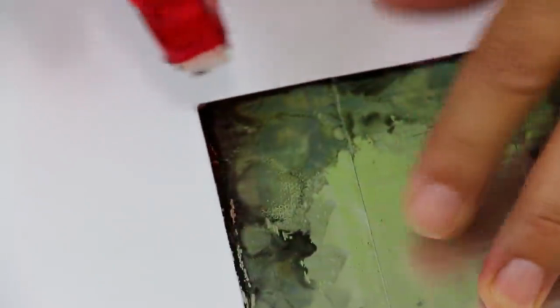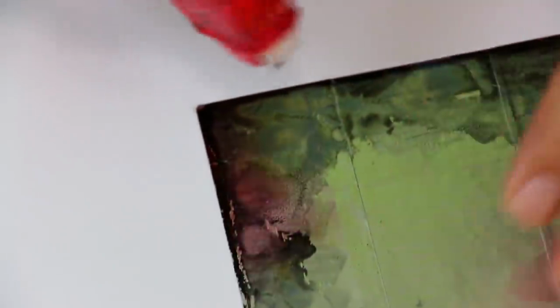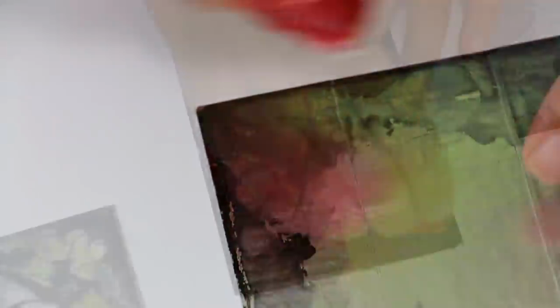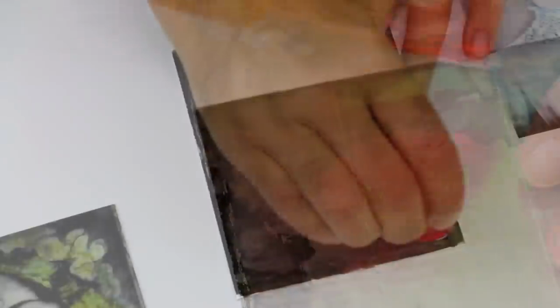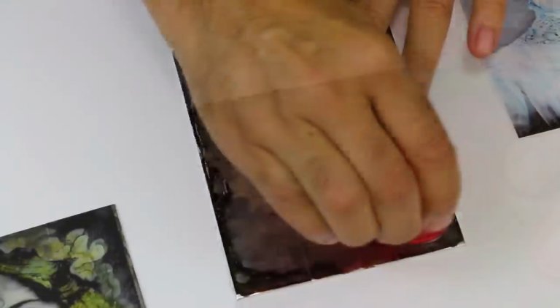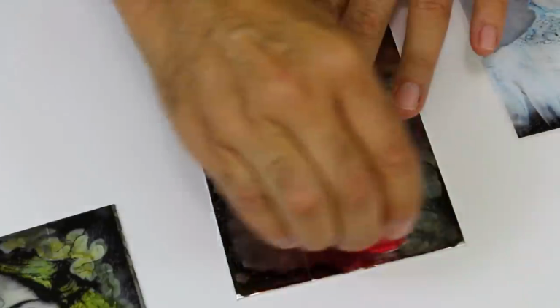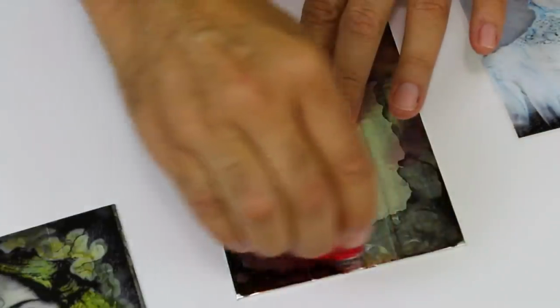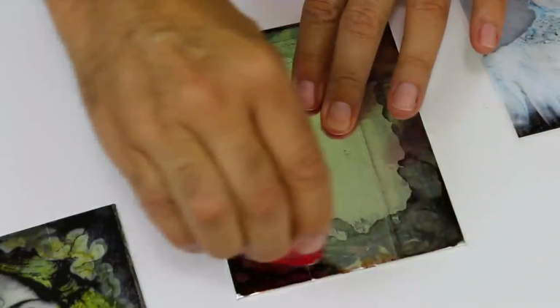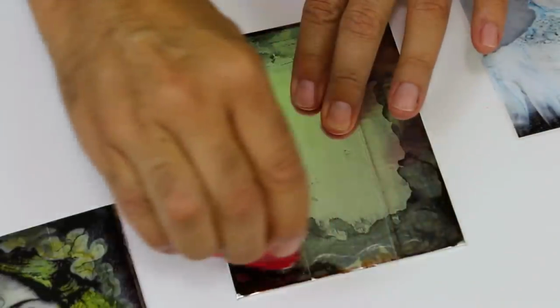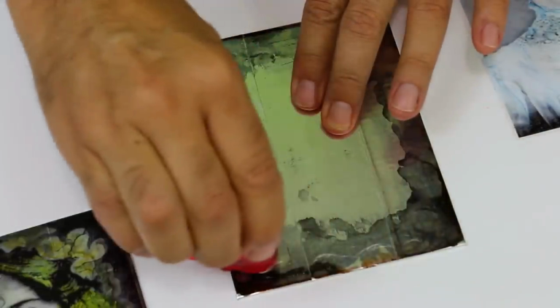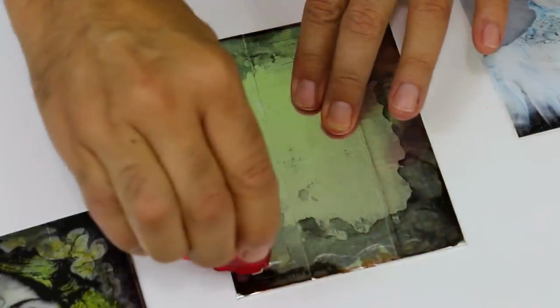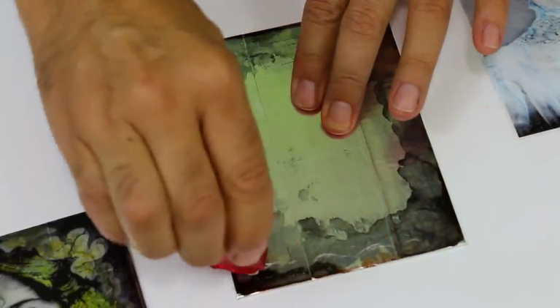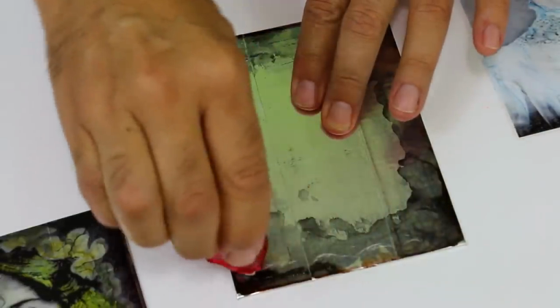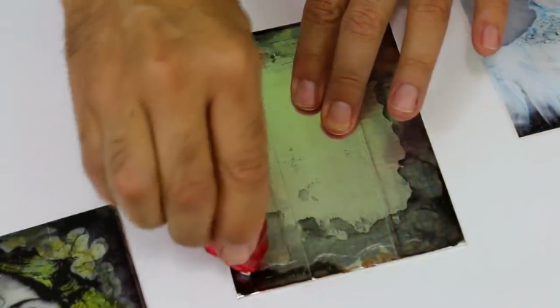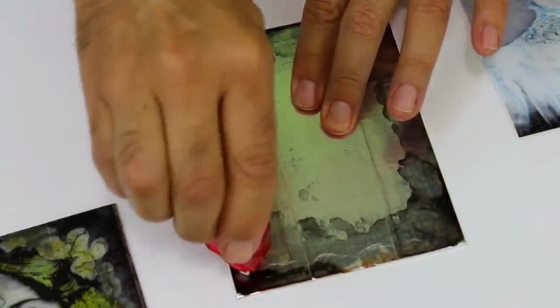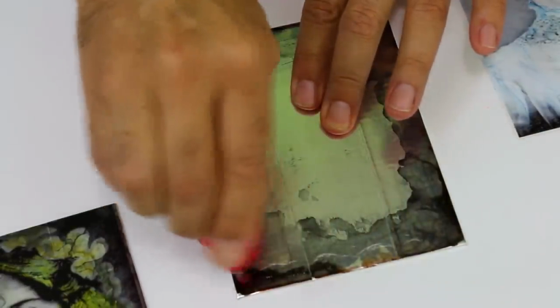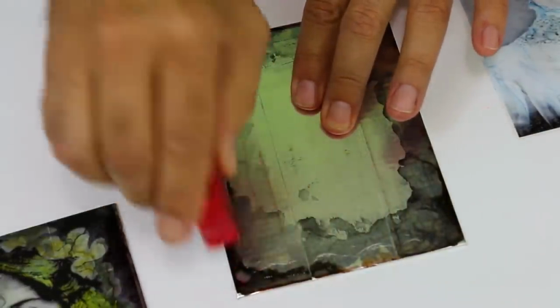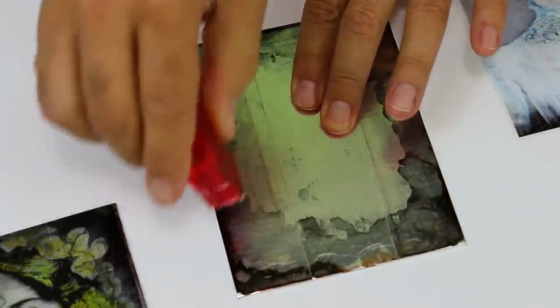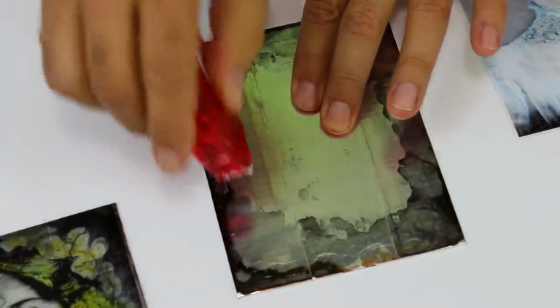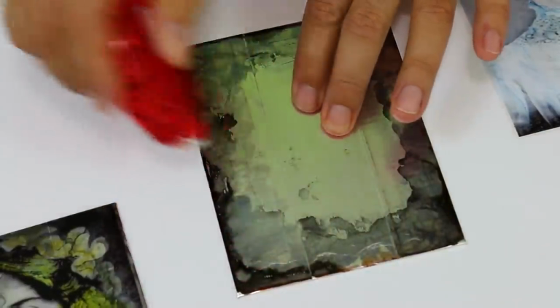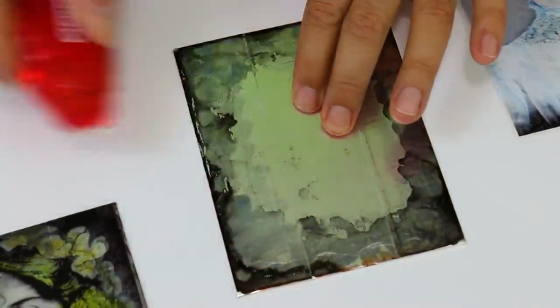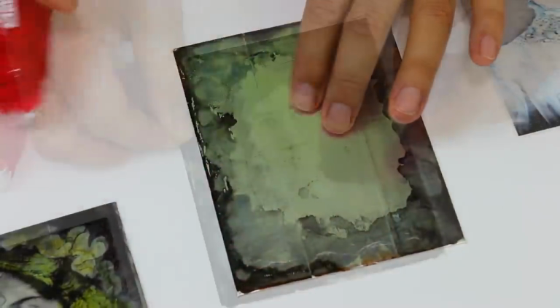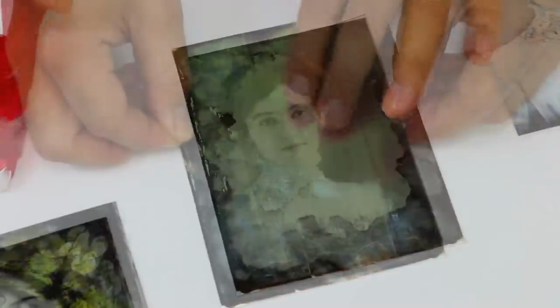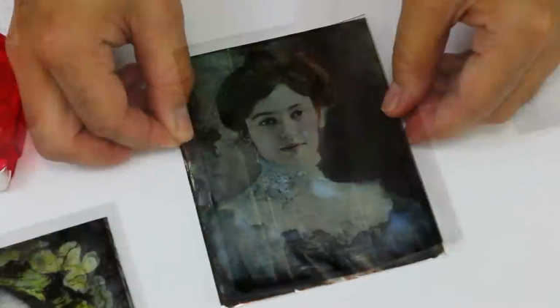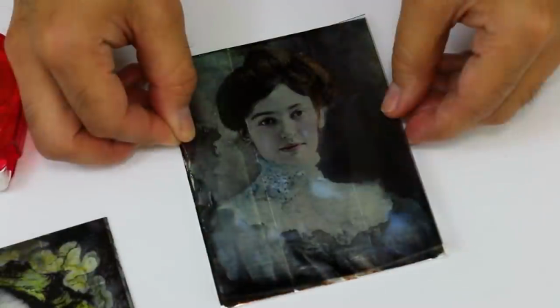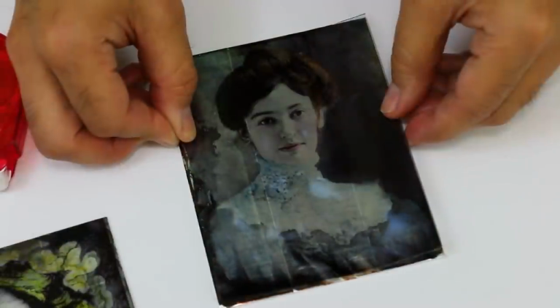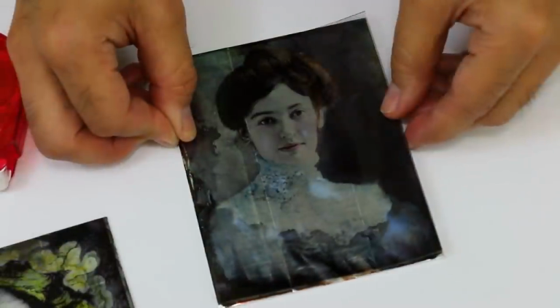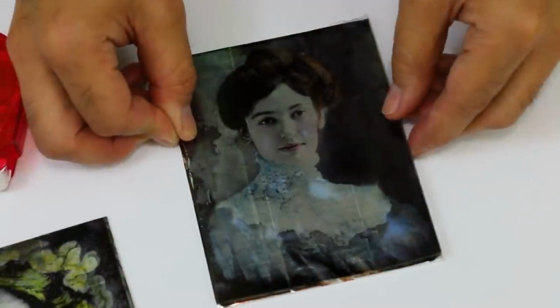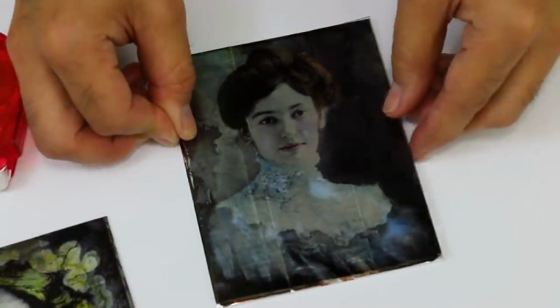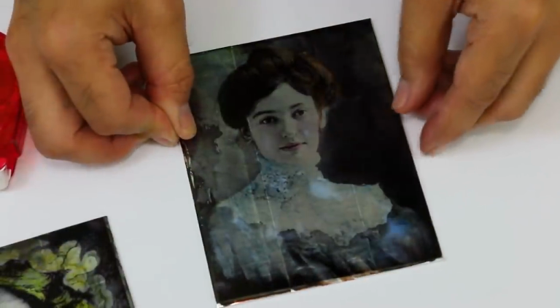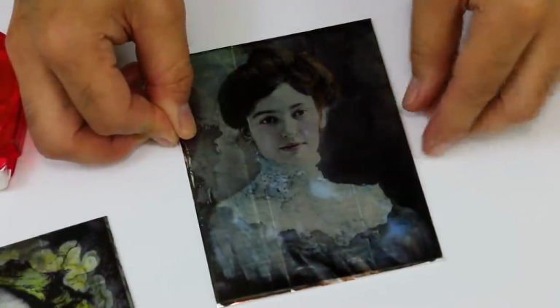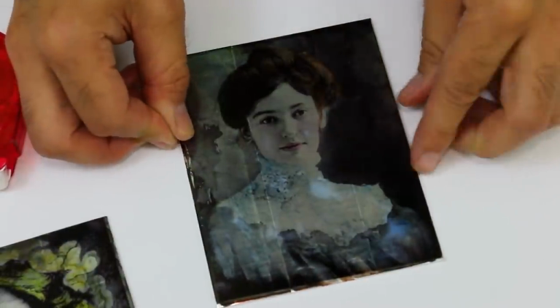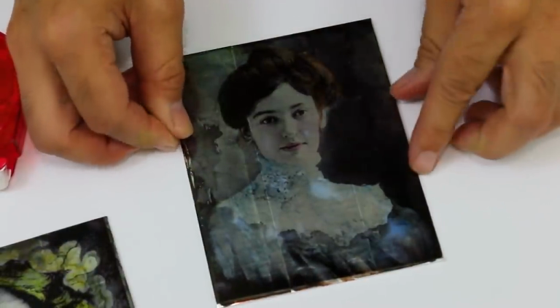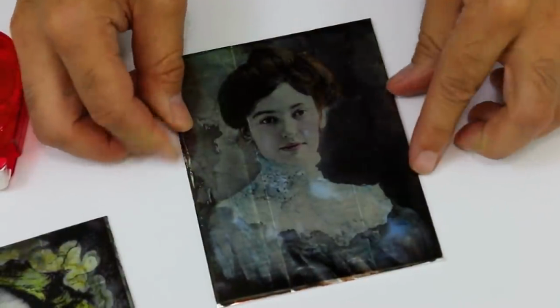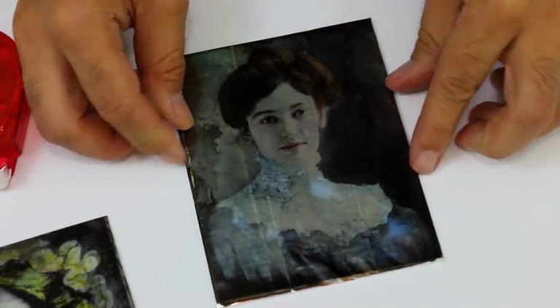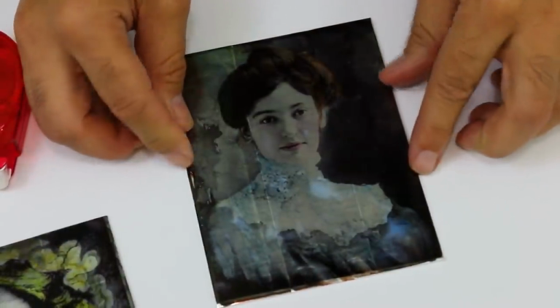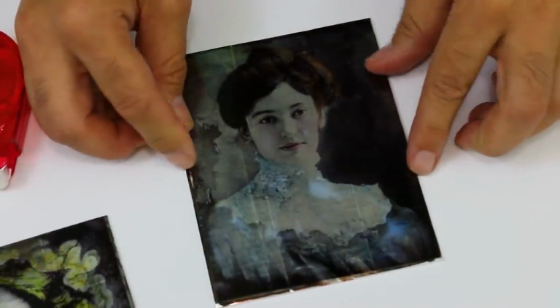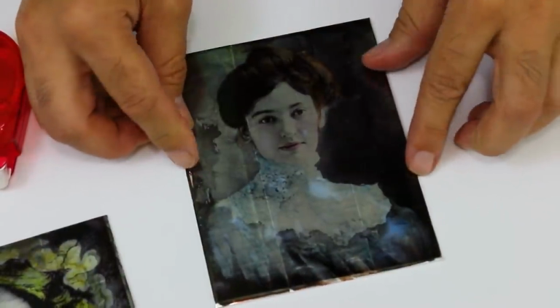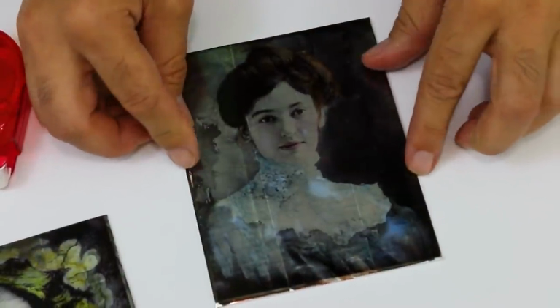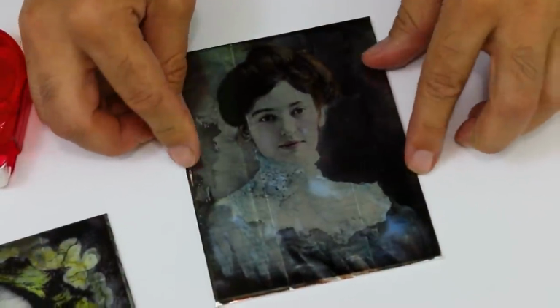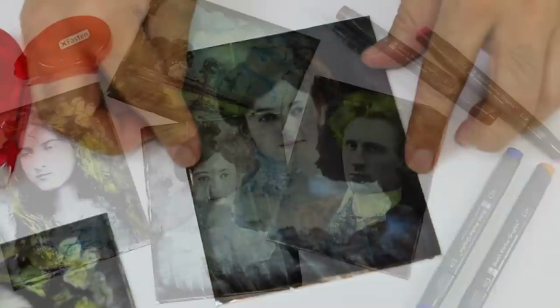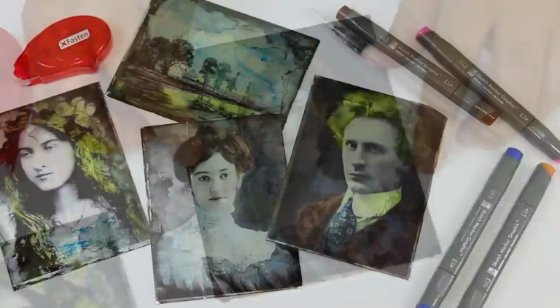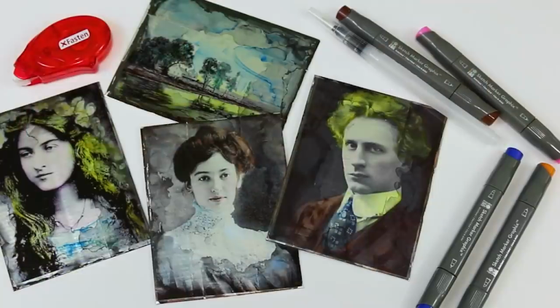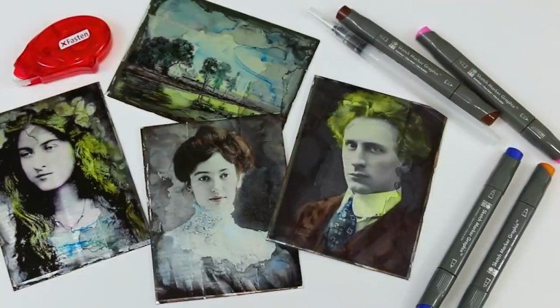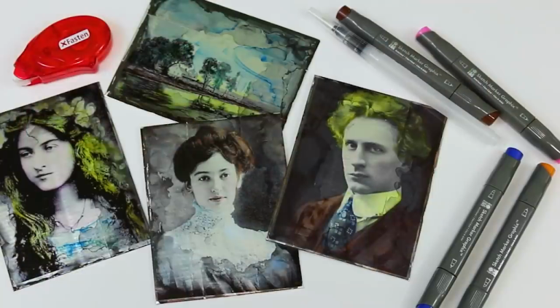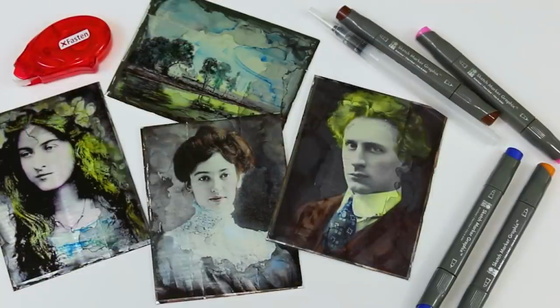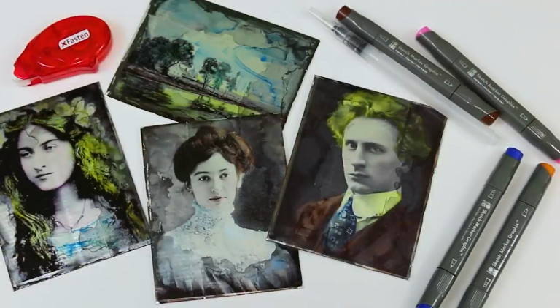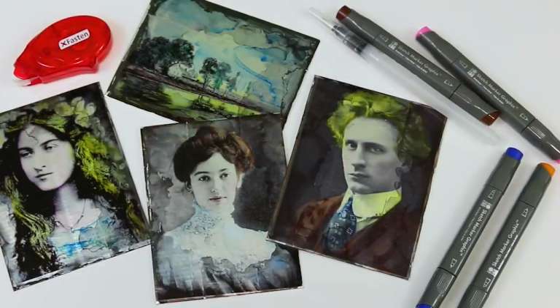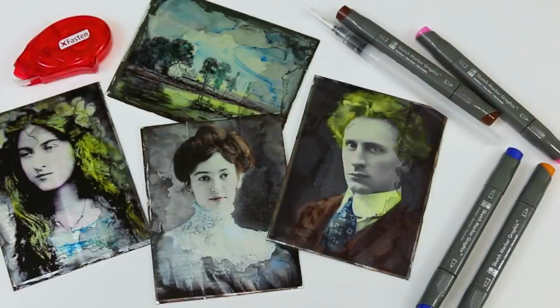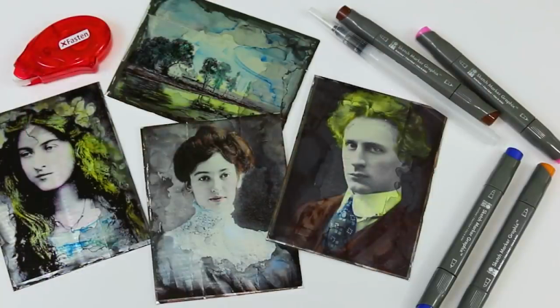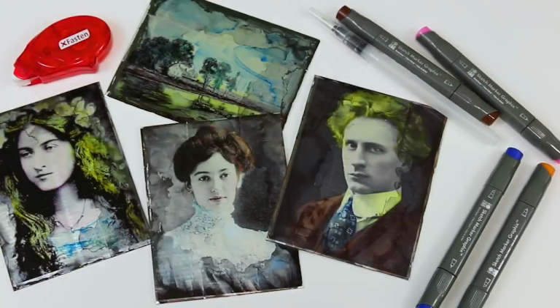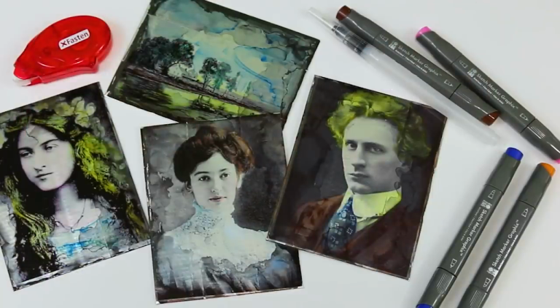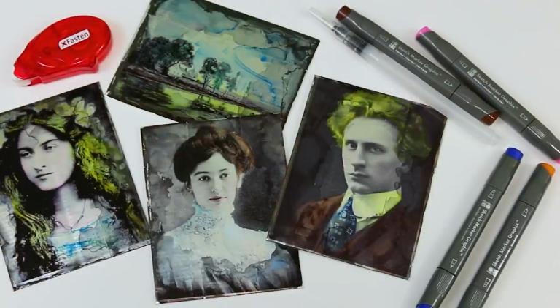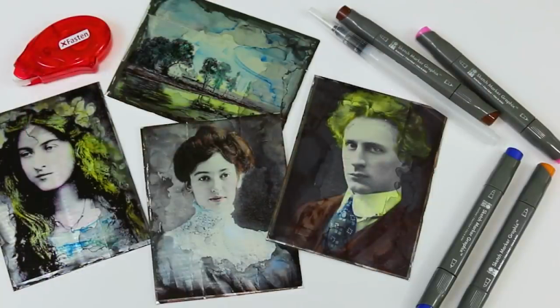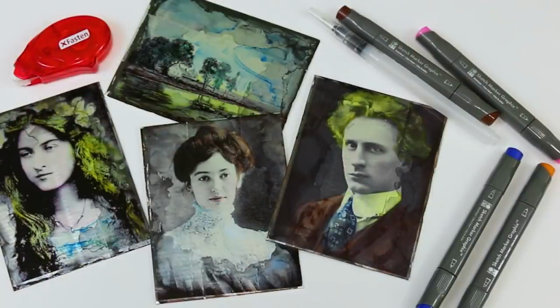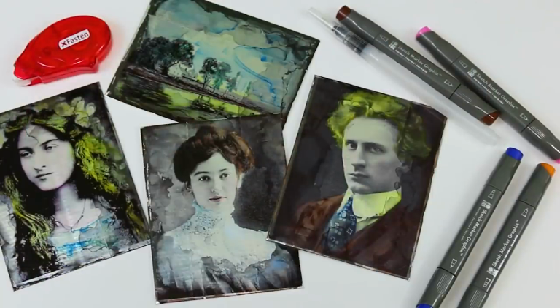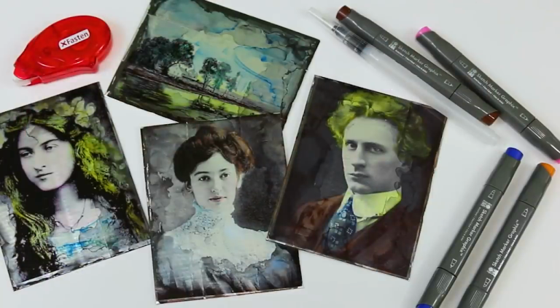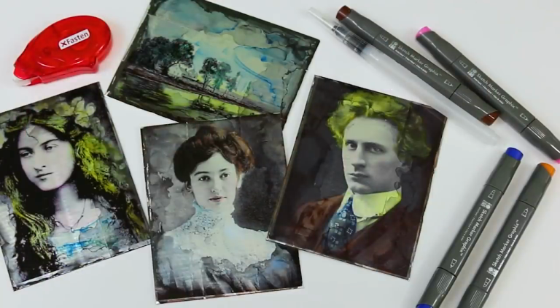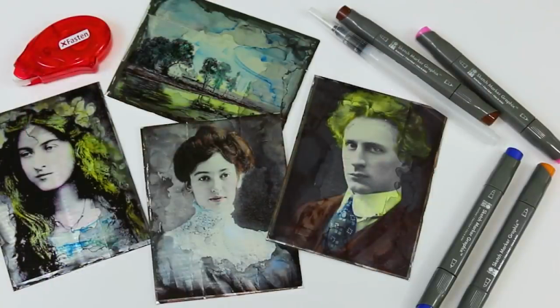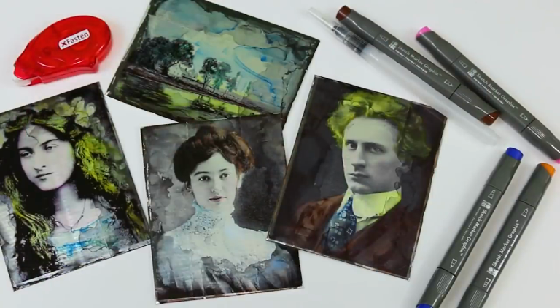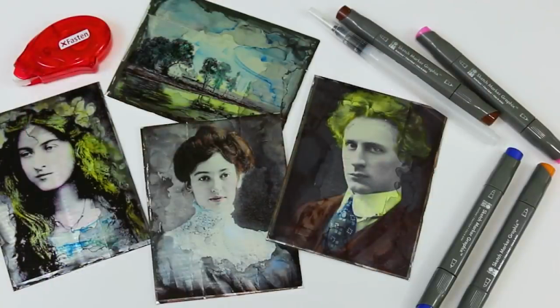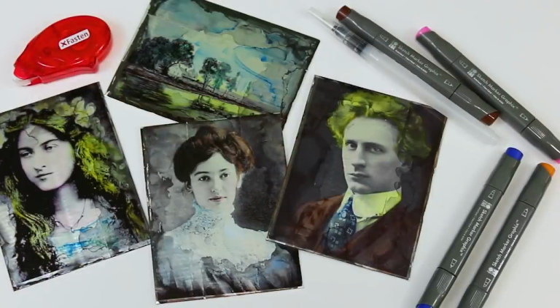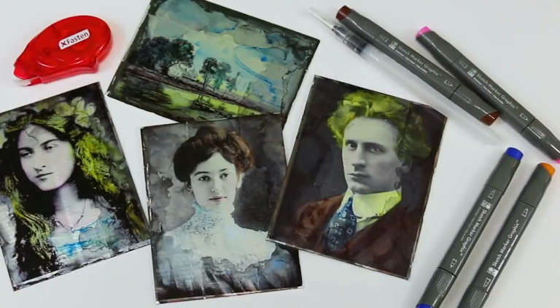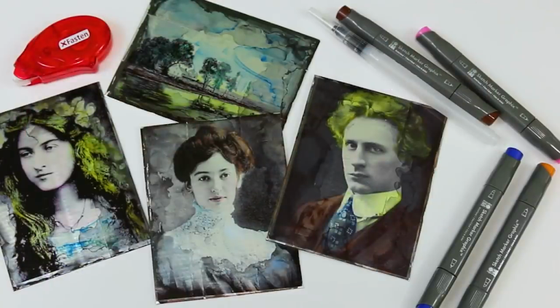Place one of these photographs in a metallic silver frame and you'll have something that looks like a priceless family heirloom.